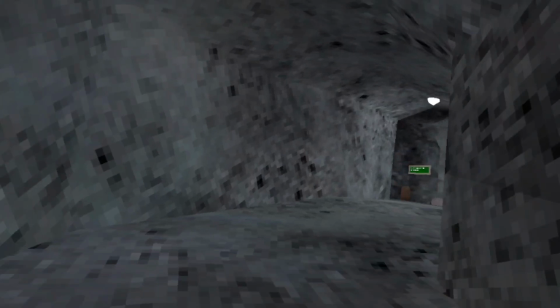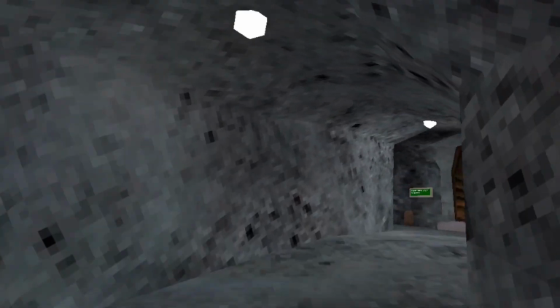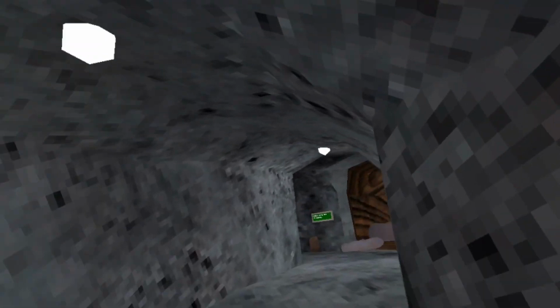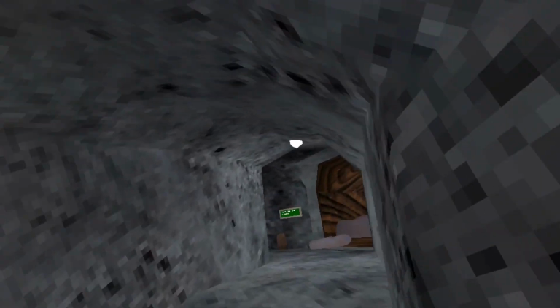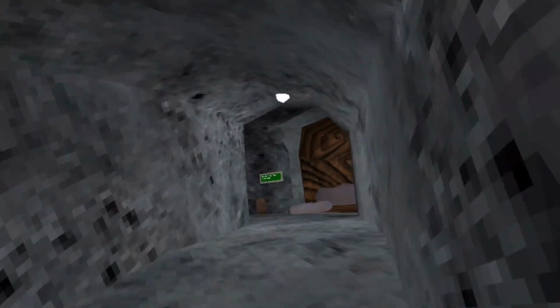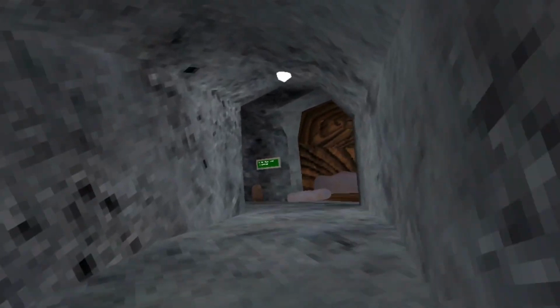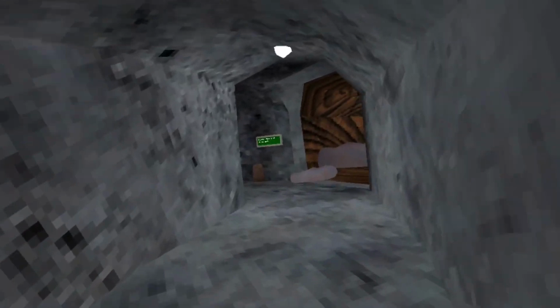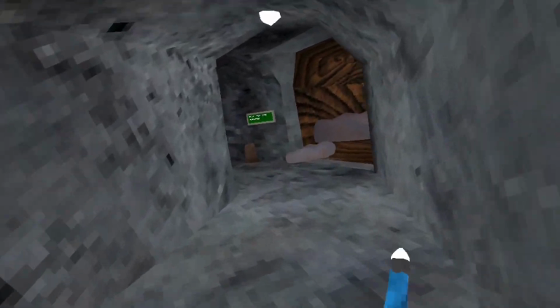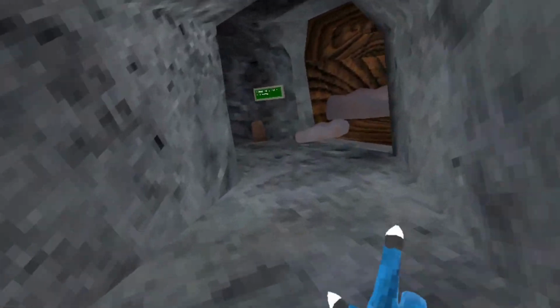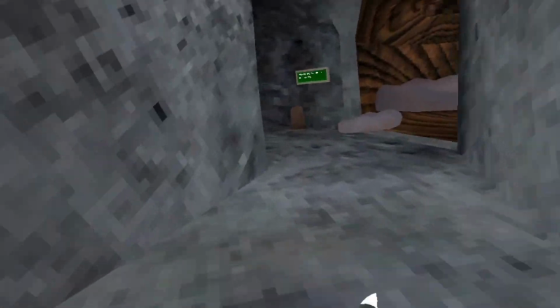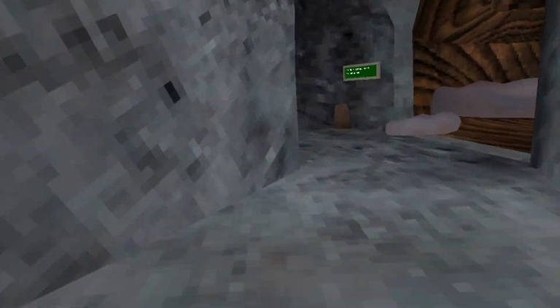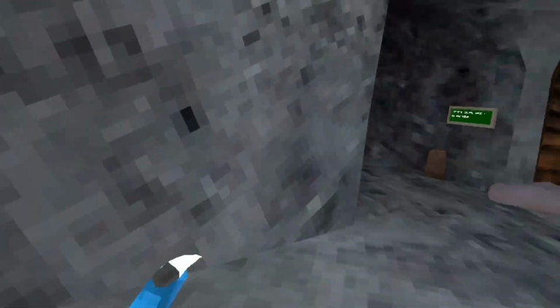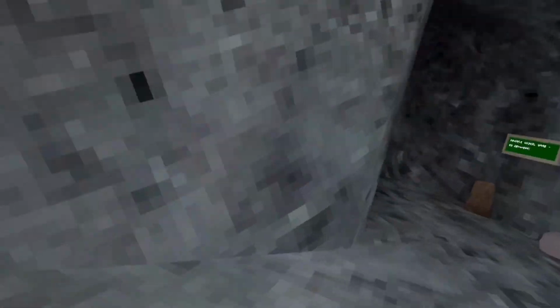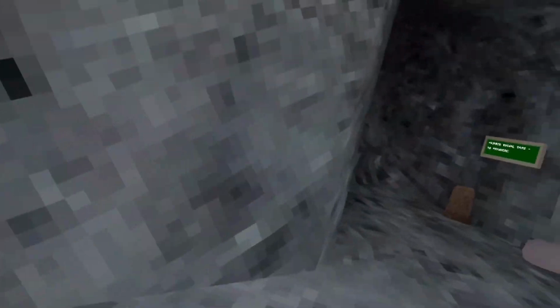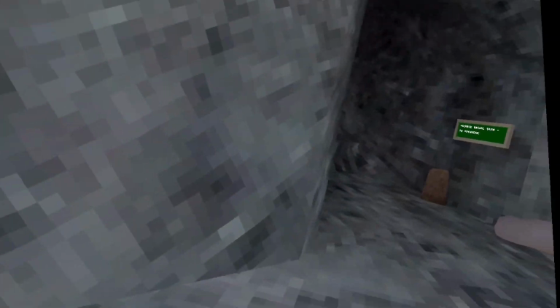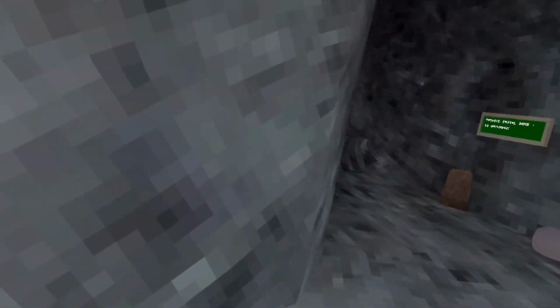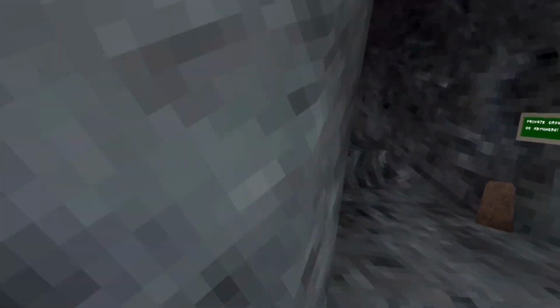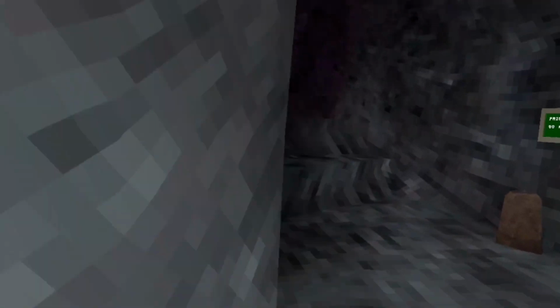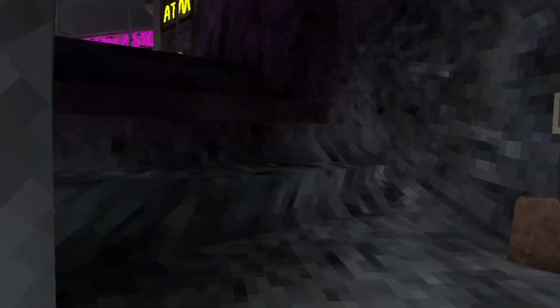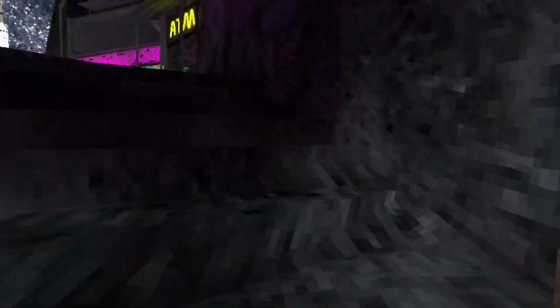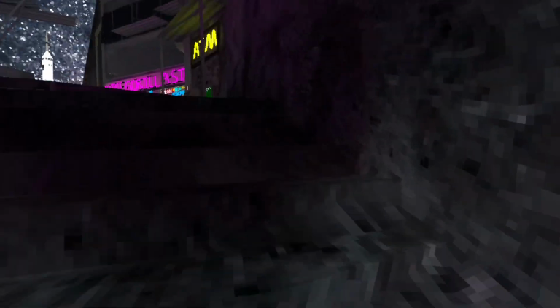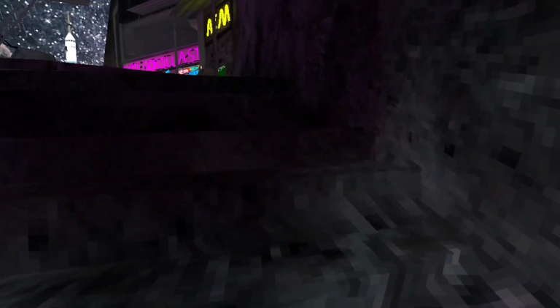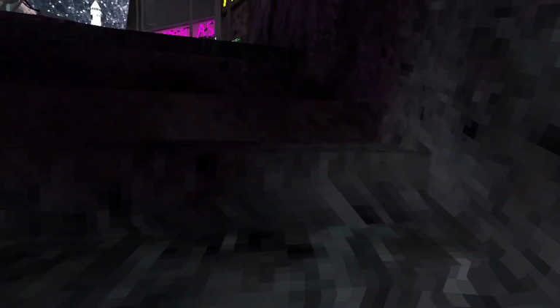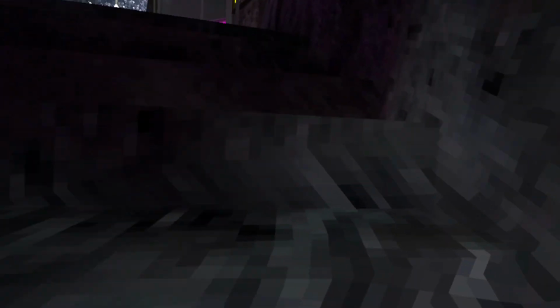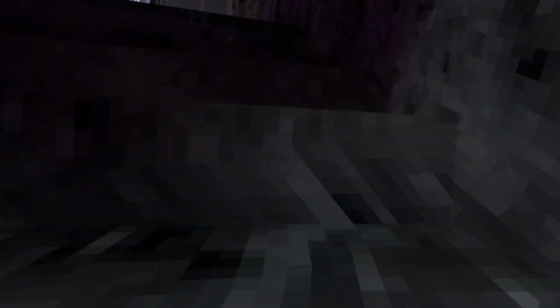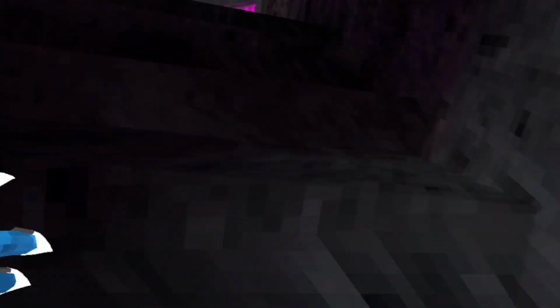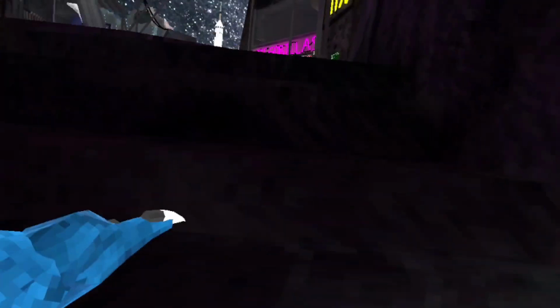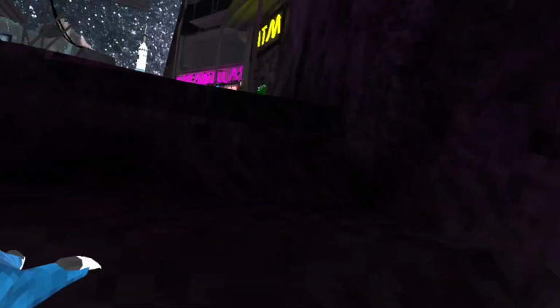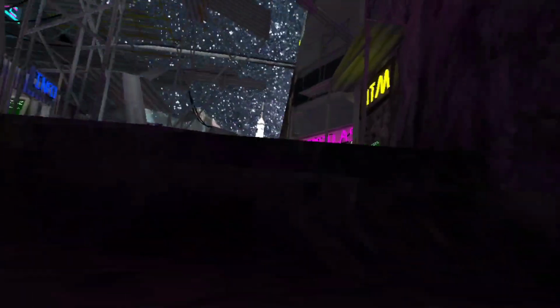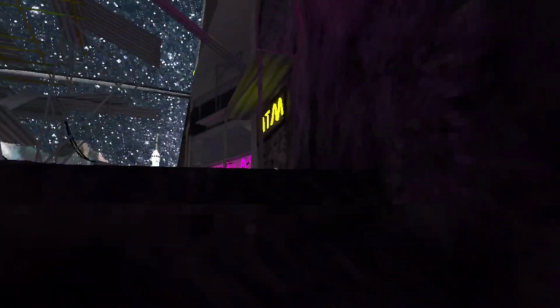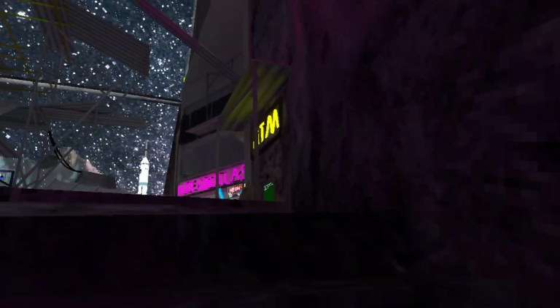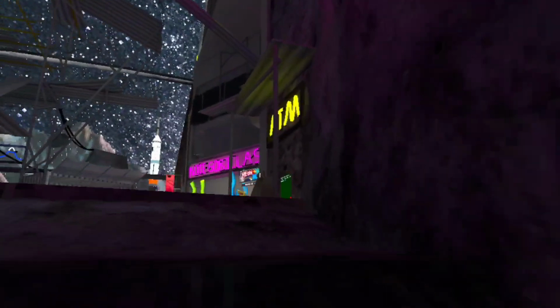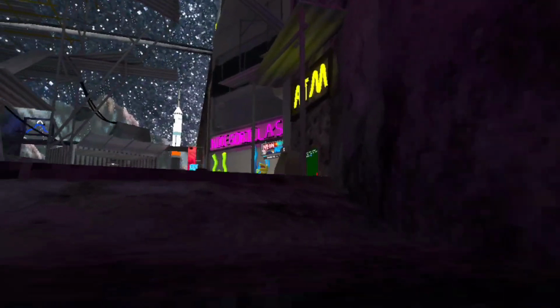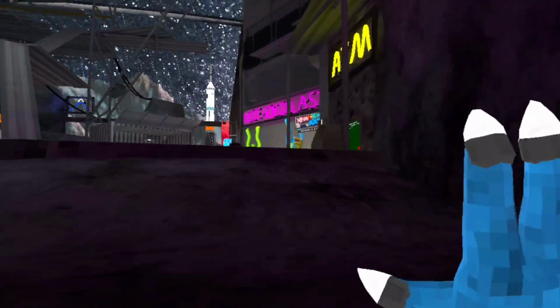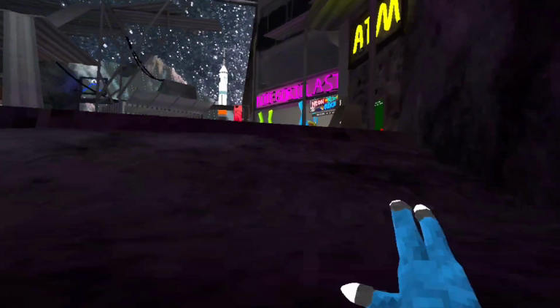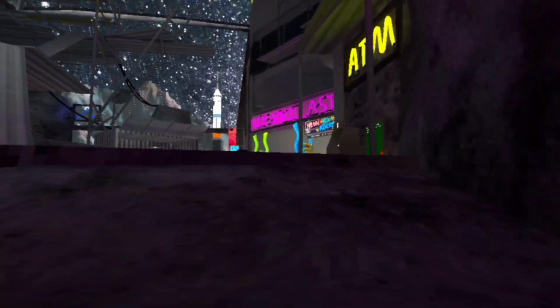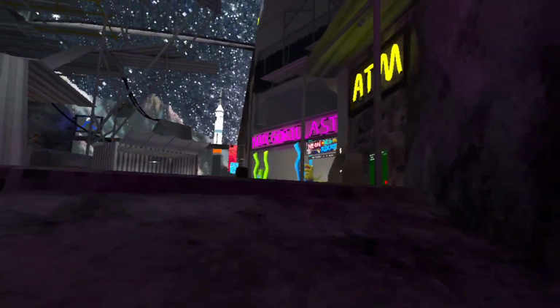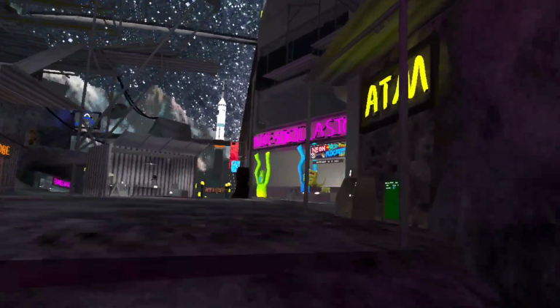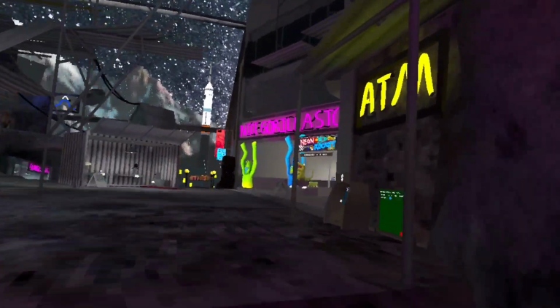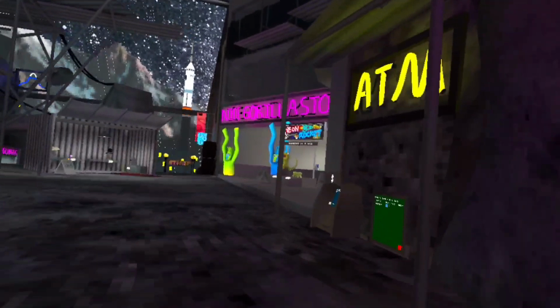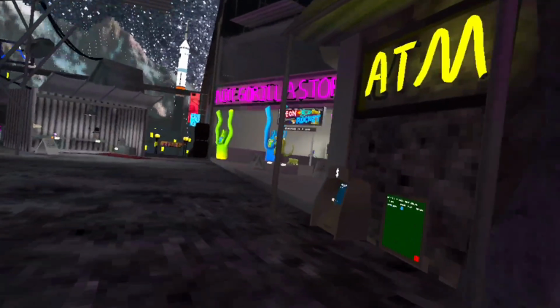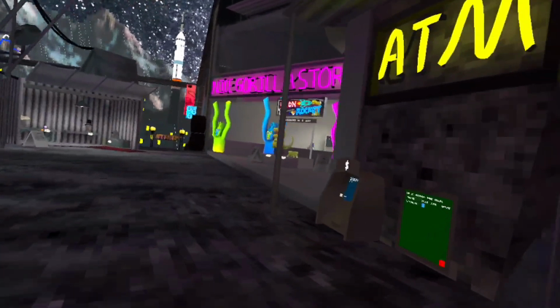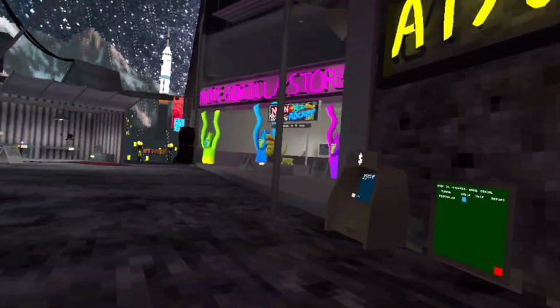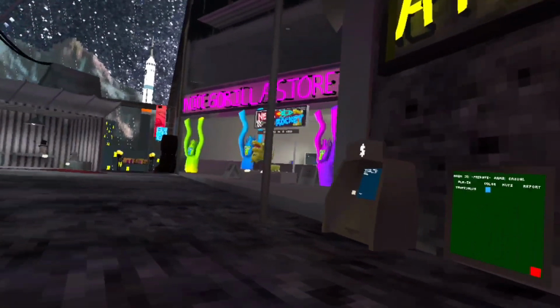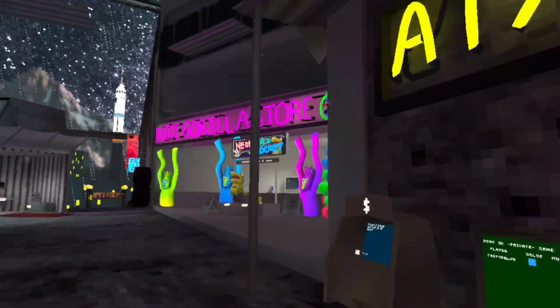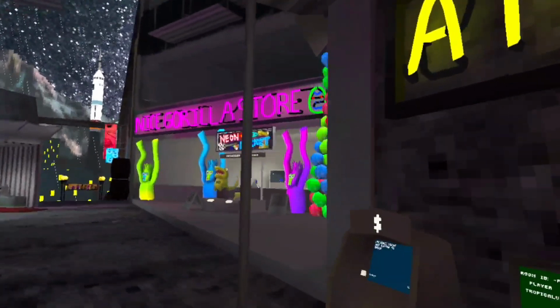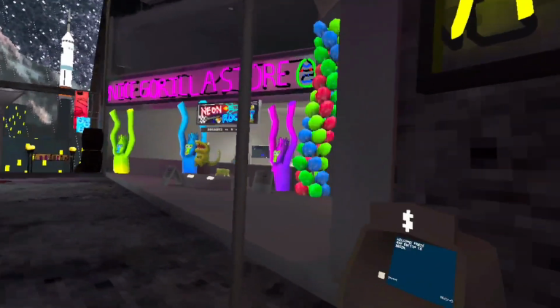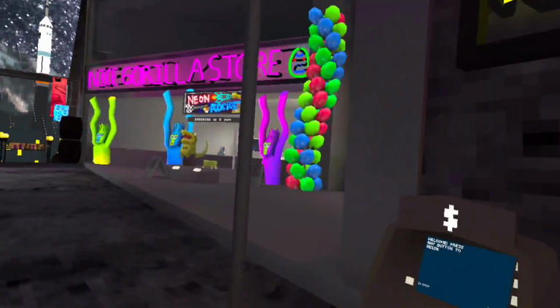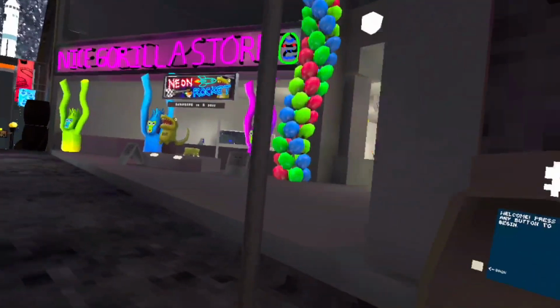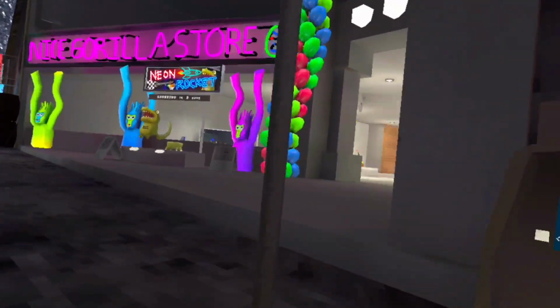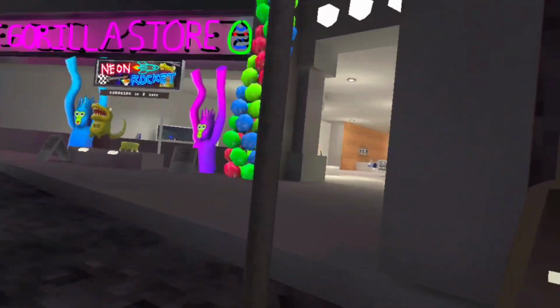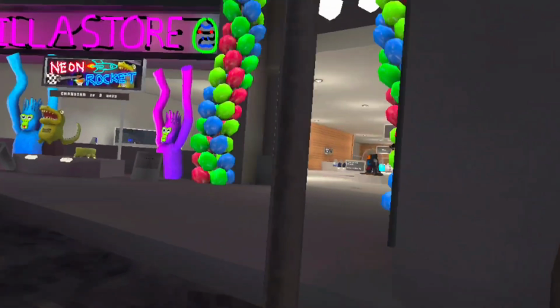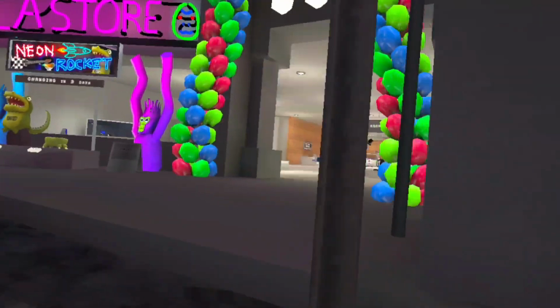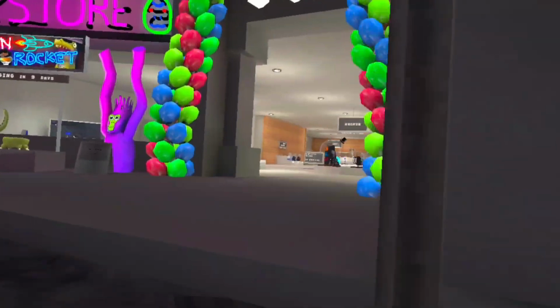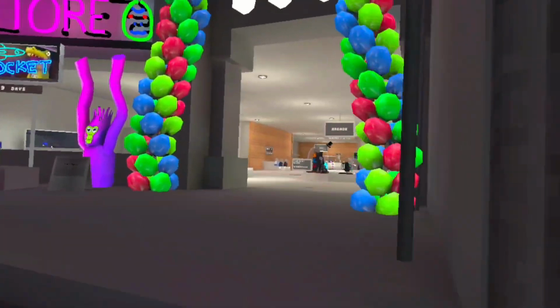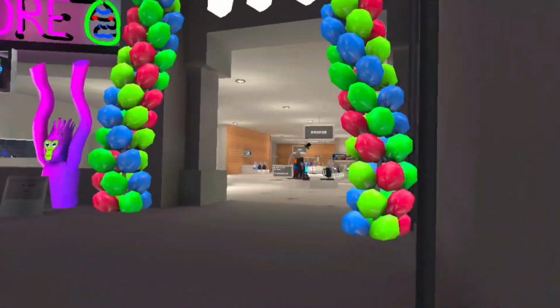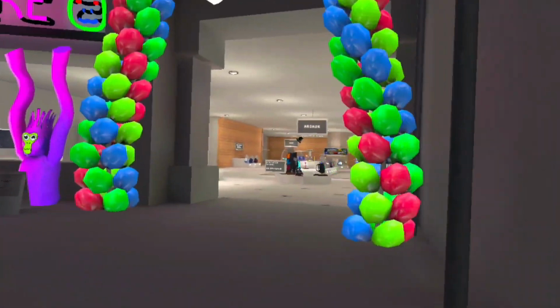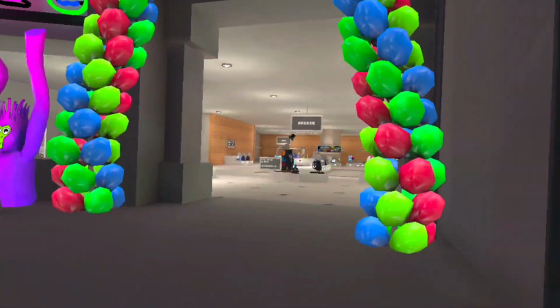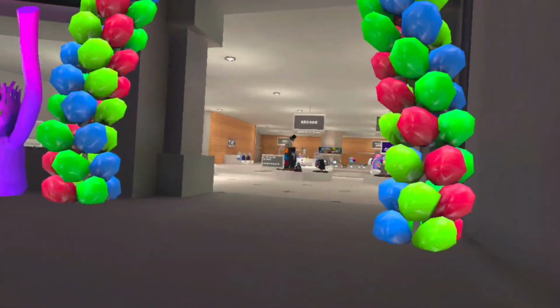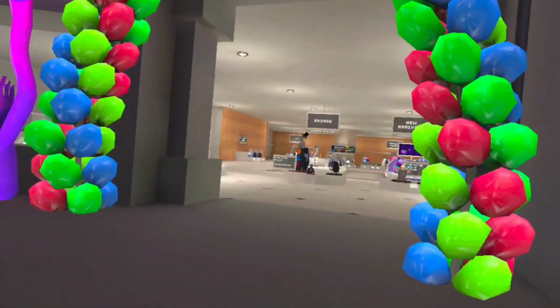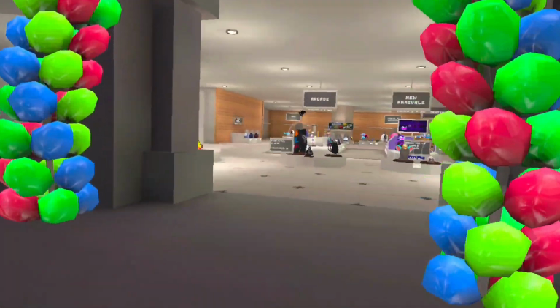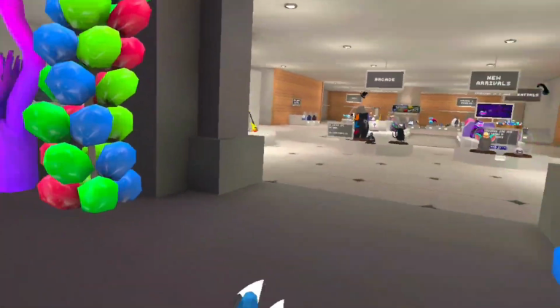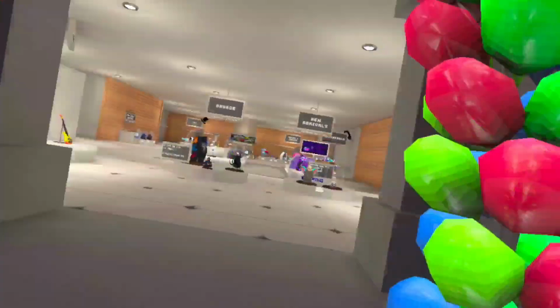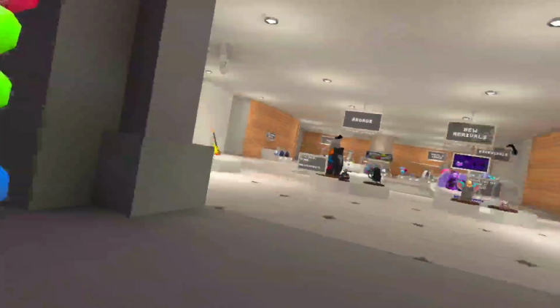Alright guys, so I was just minding my business, playing GorillaTag. I walked into the city, and I see this.